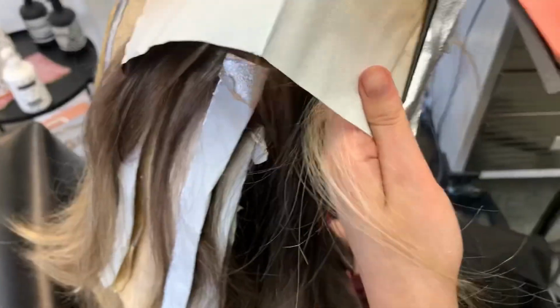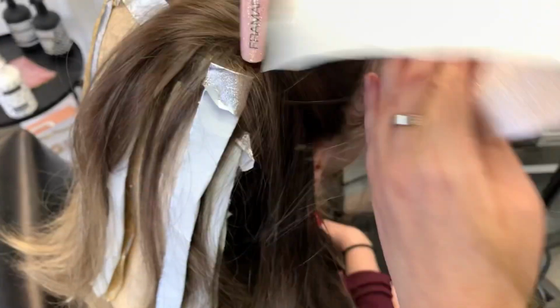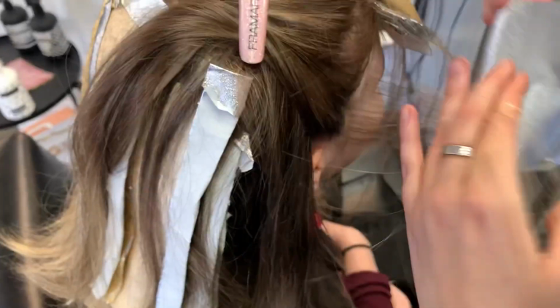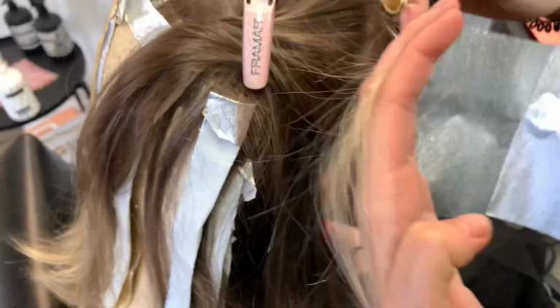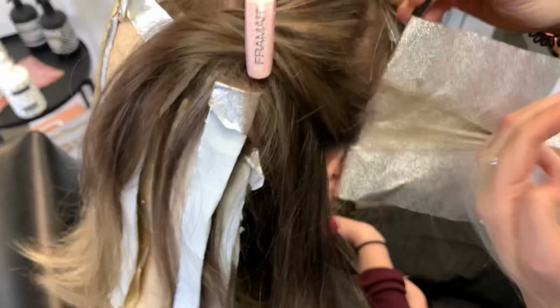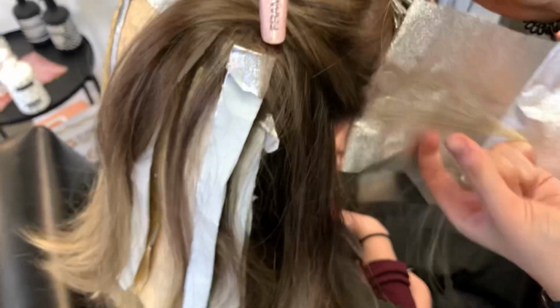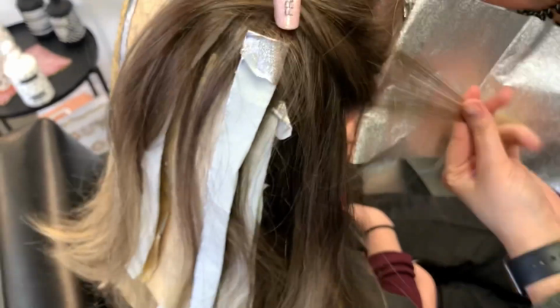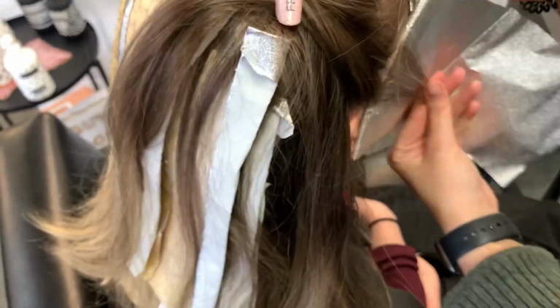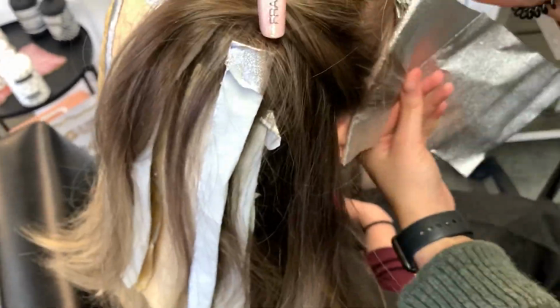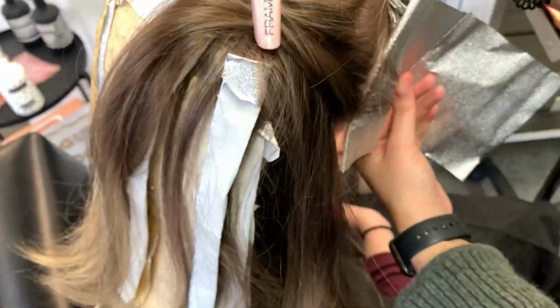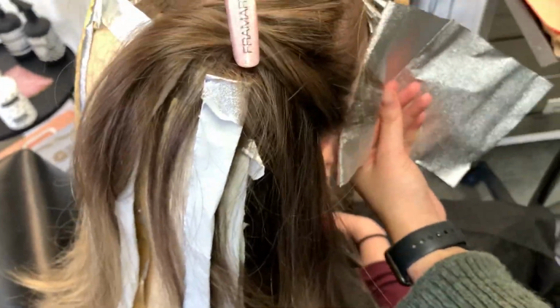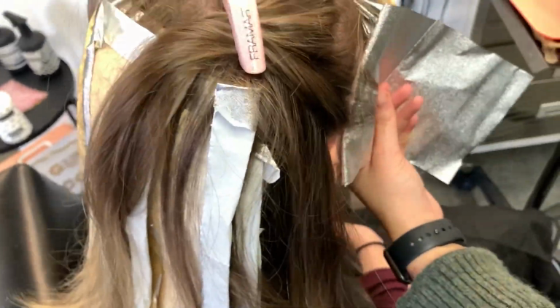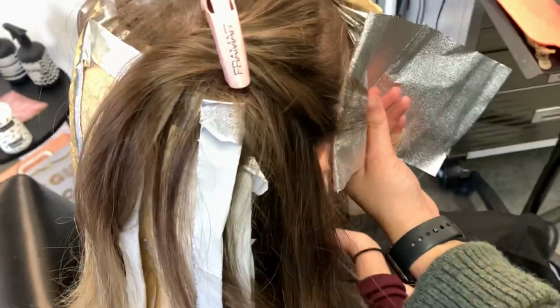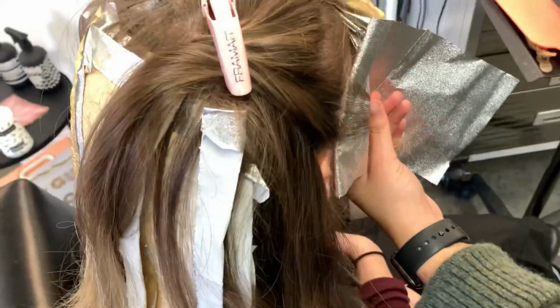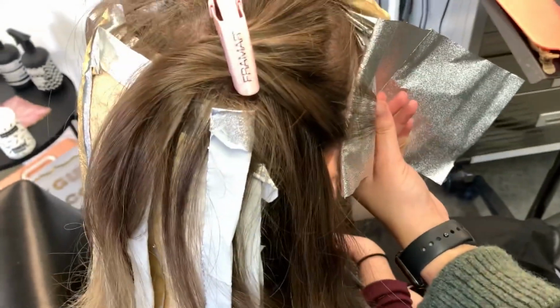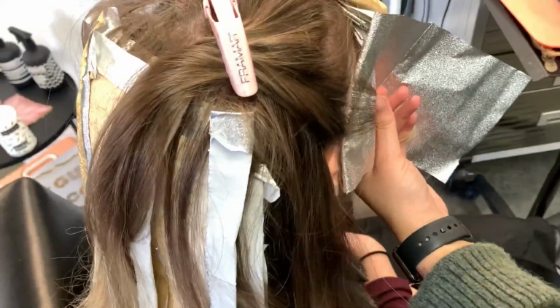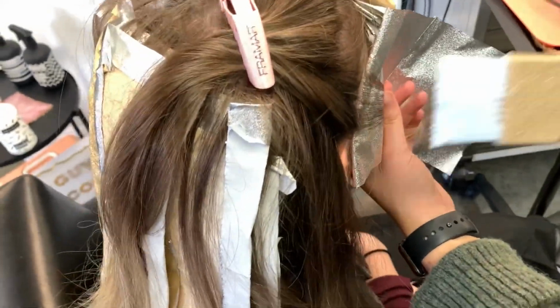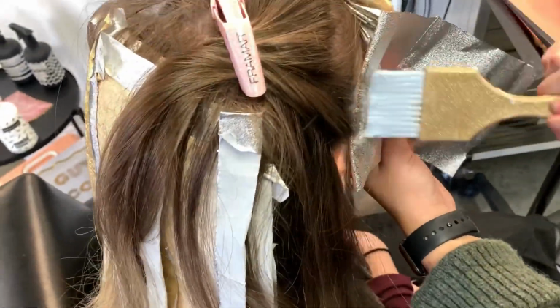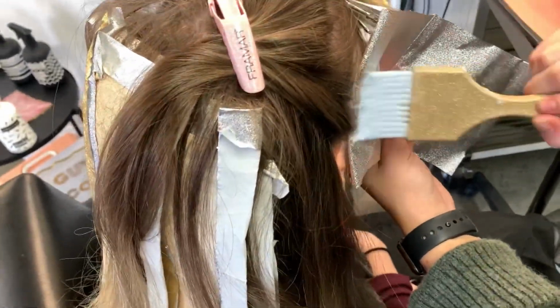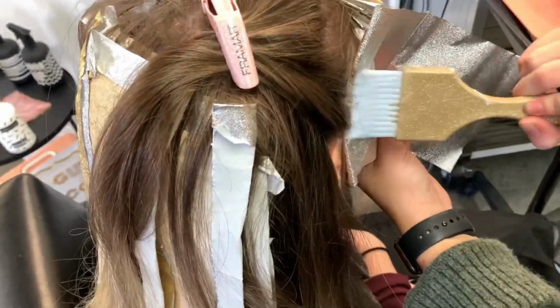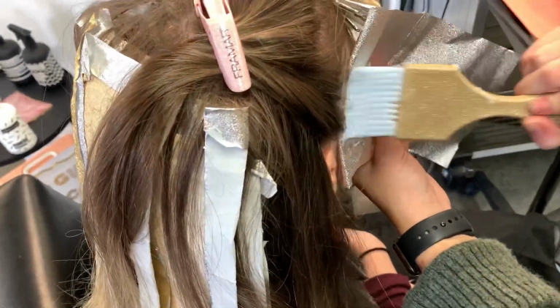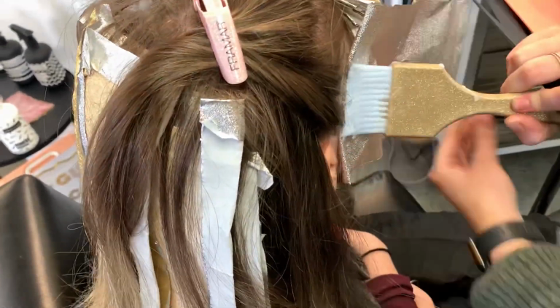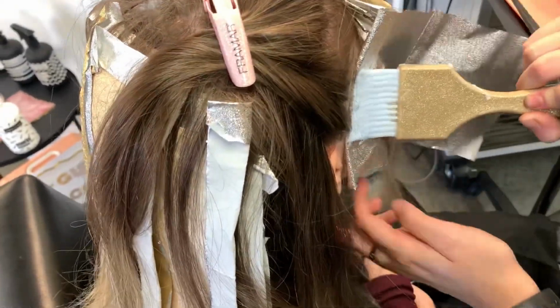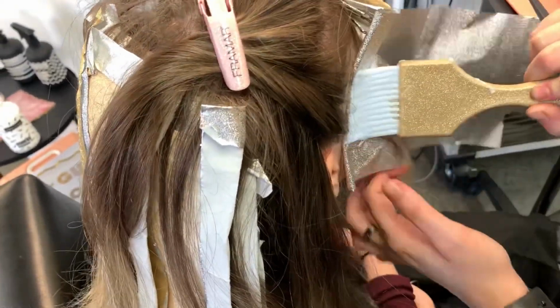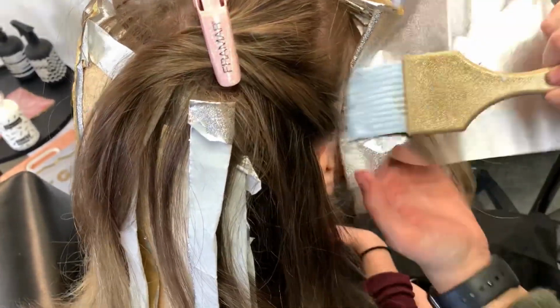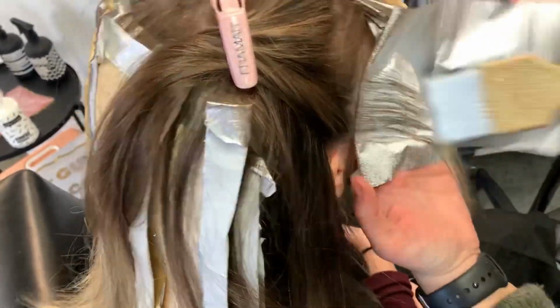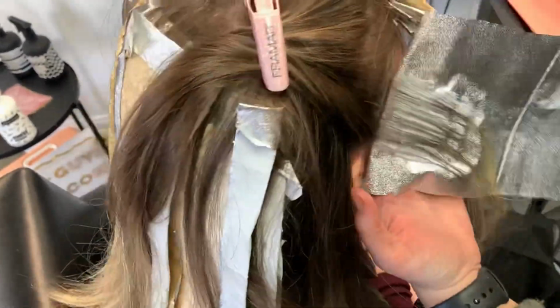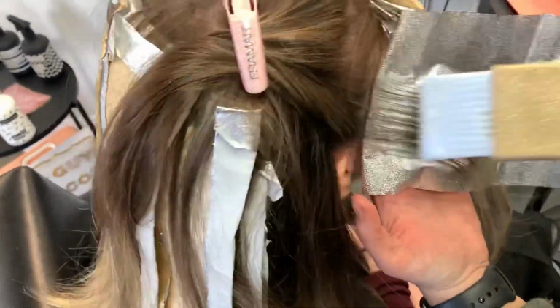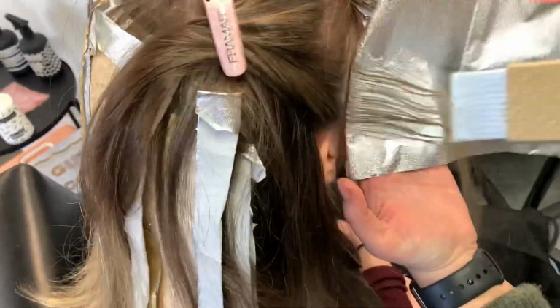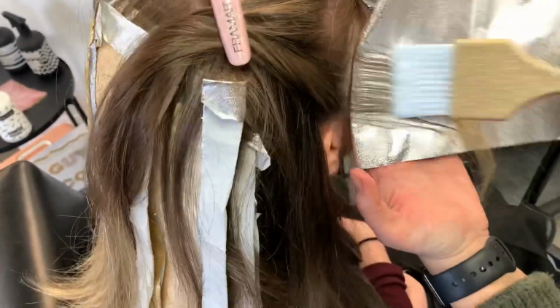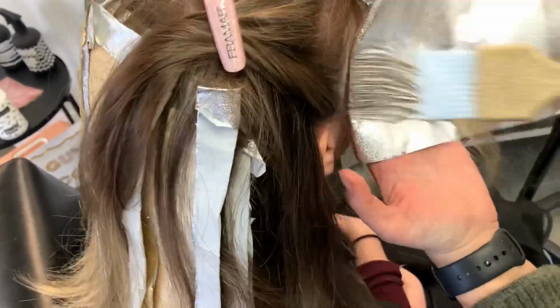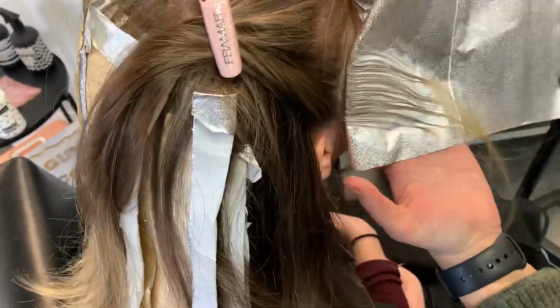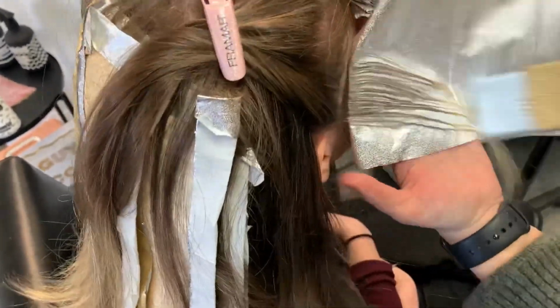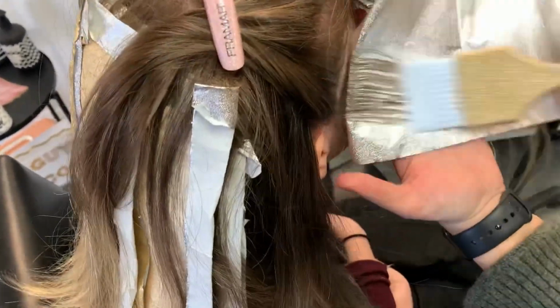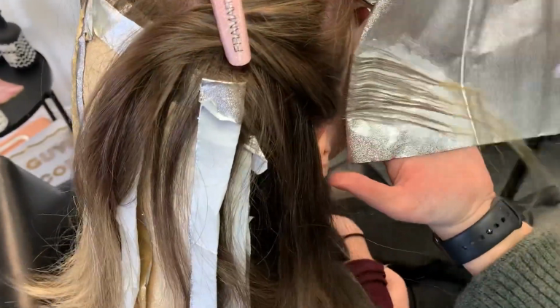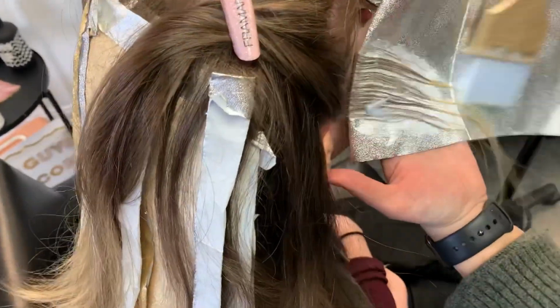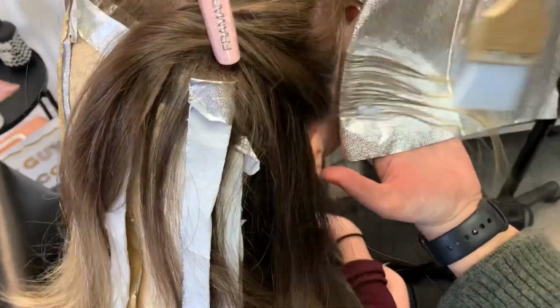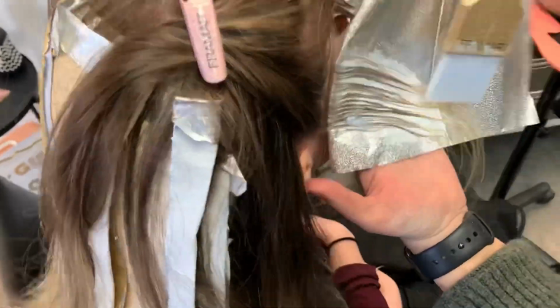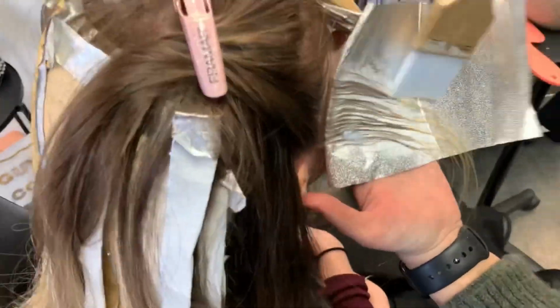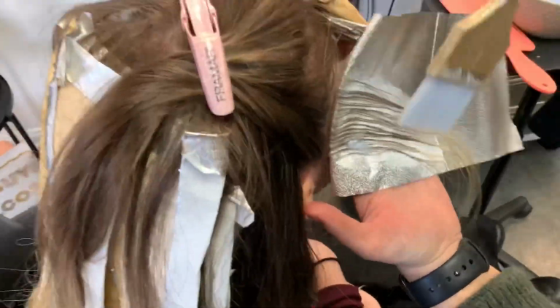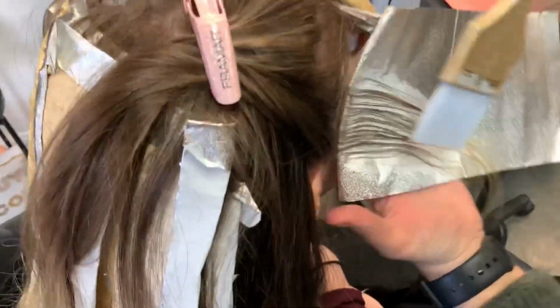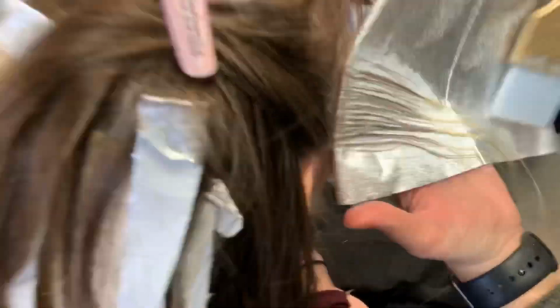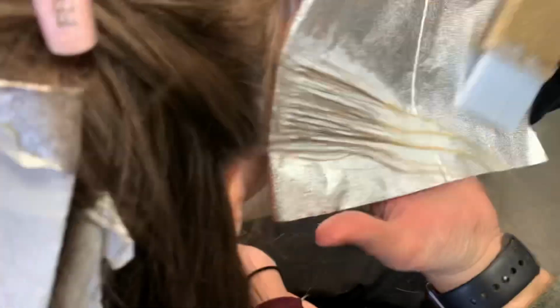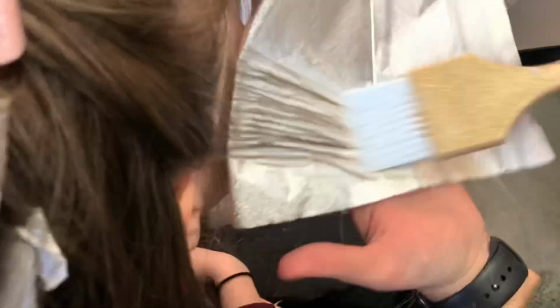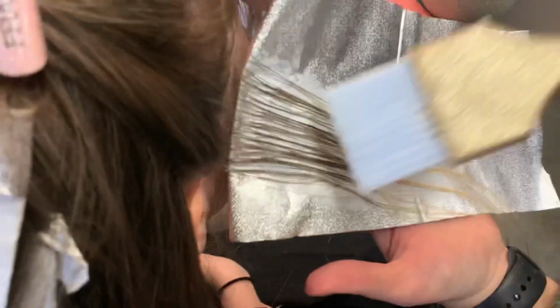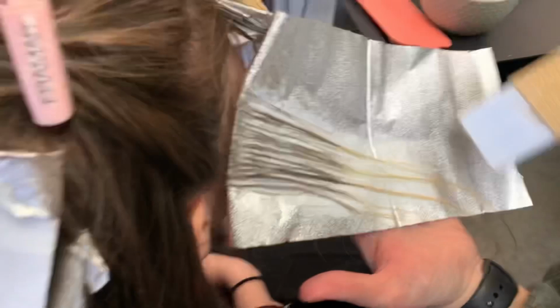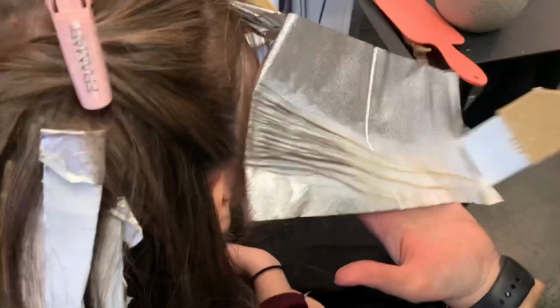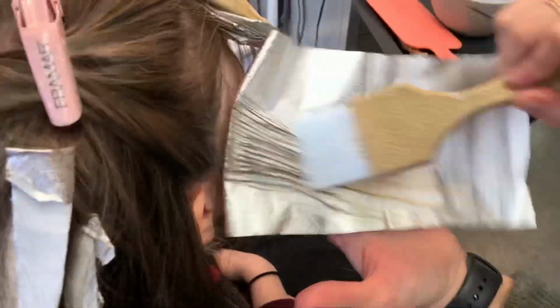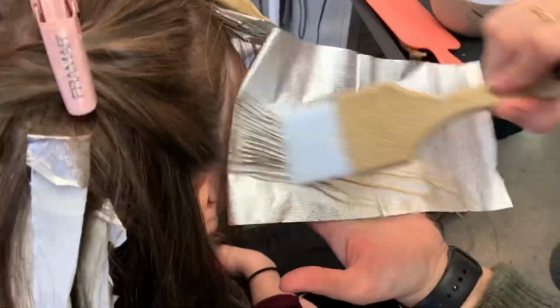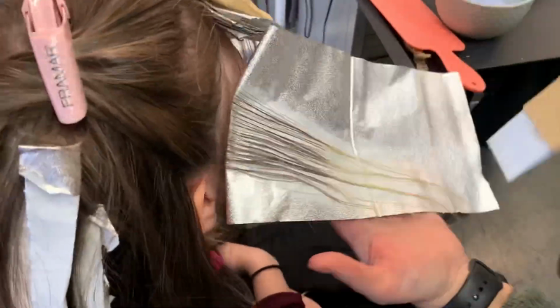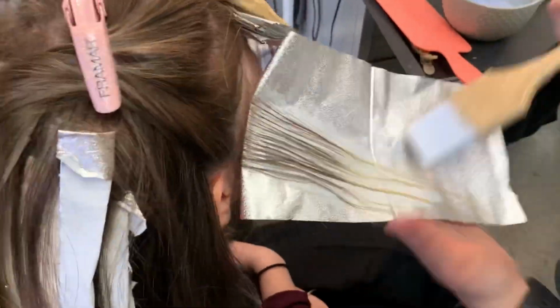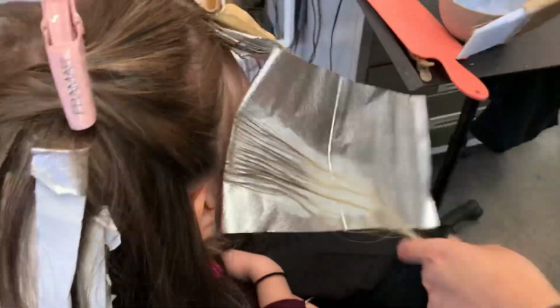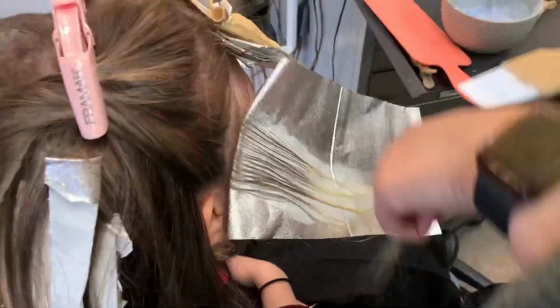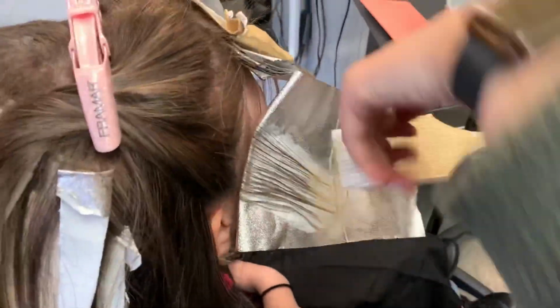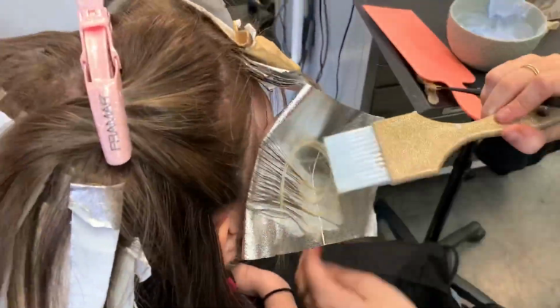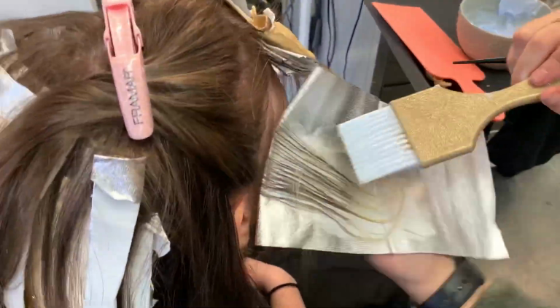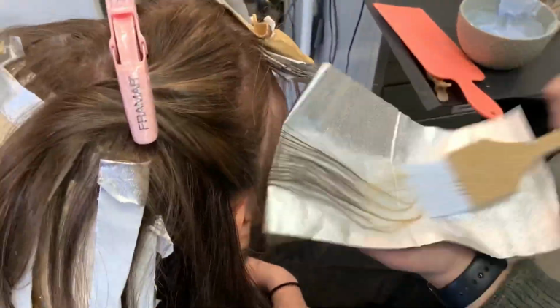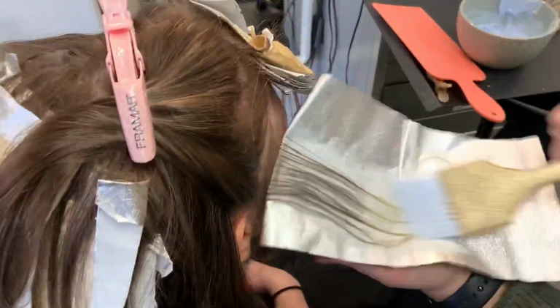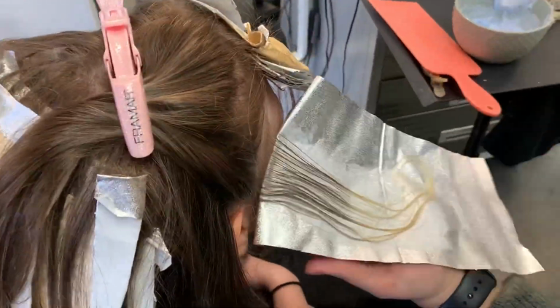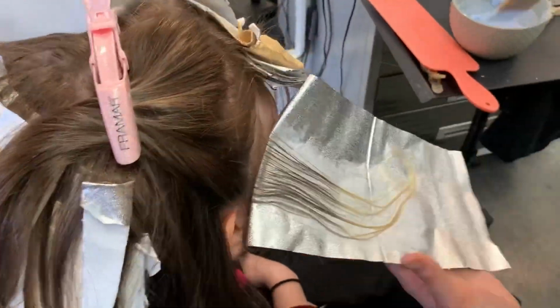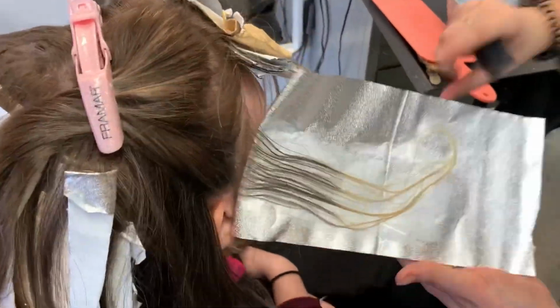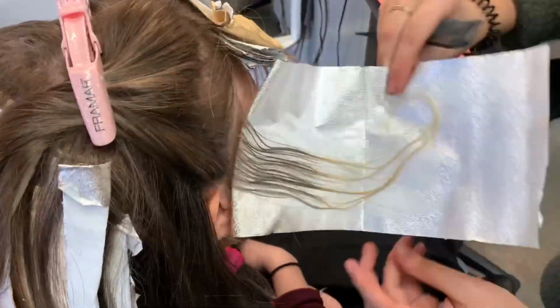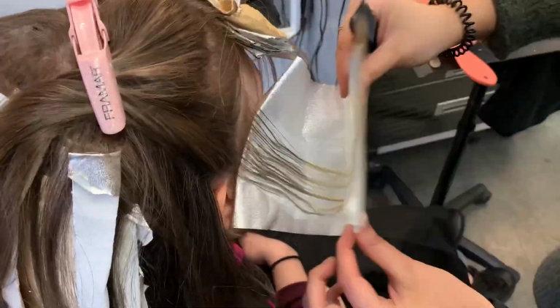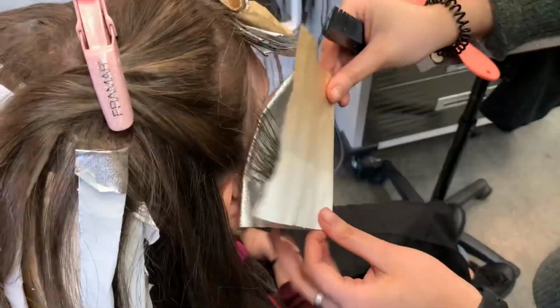For my money piece, I like to do it all the way around the hairline so that when she wears her hair up it's going to be bright all the way around and not just two stripes down the middle.